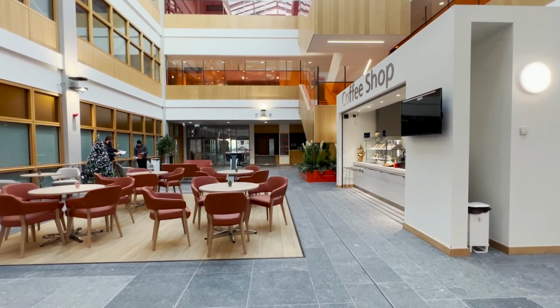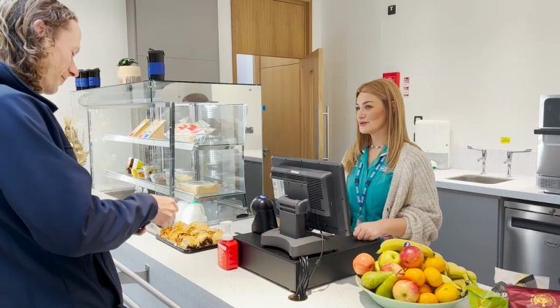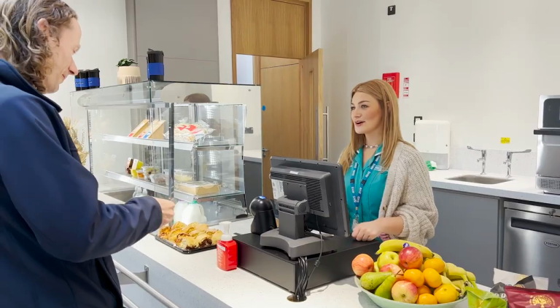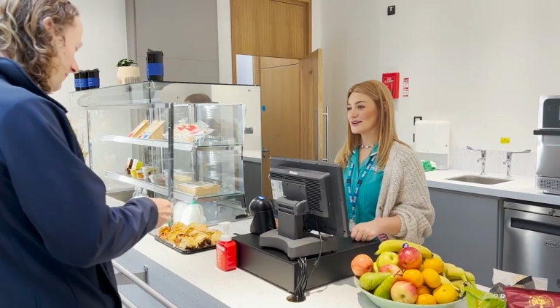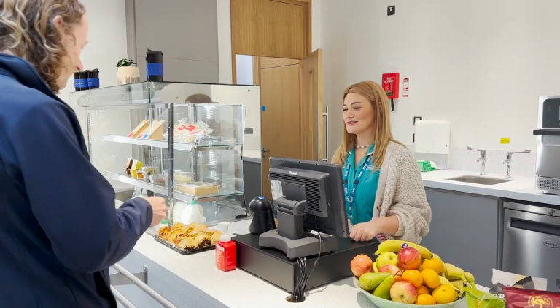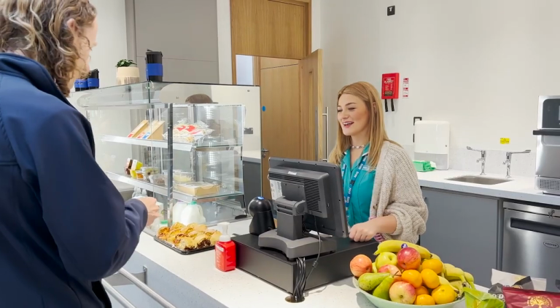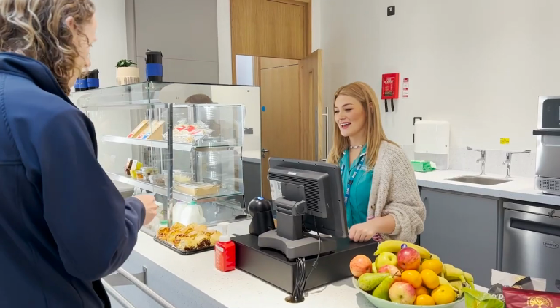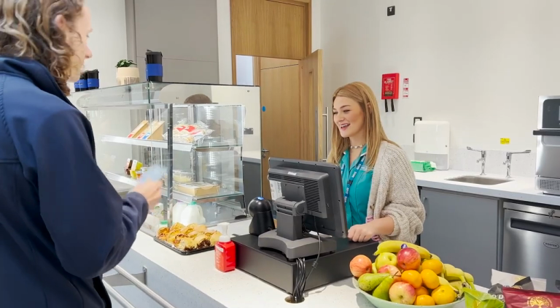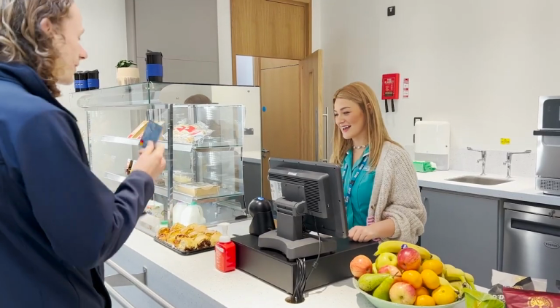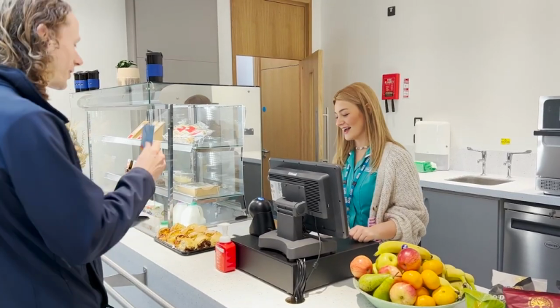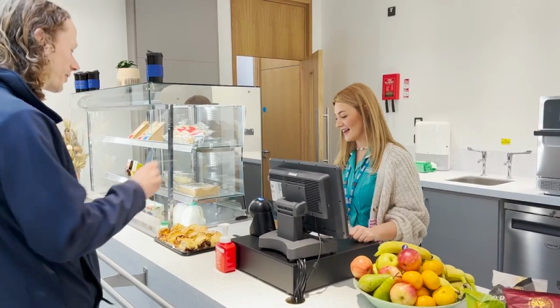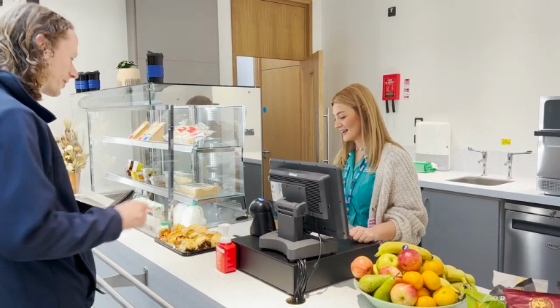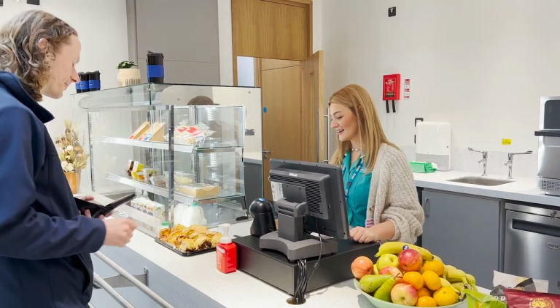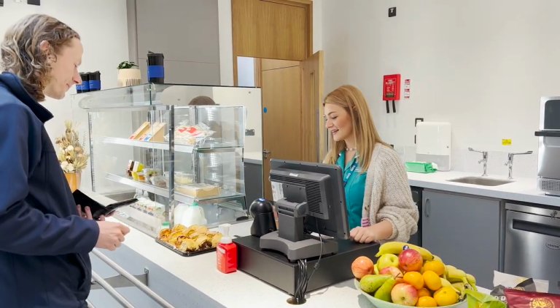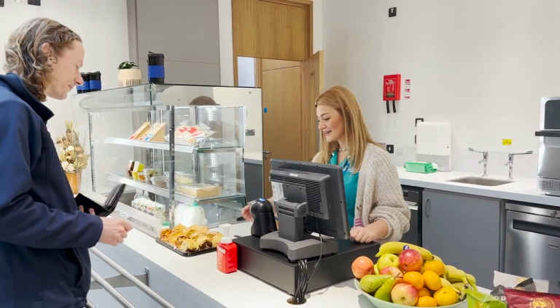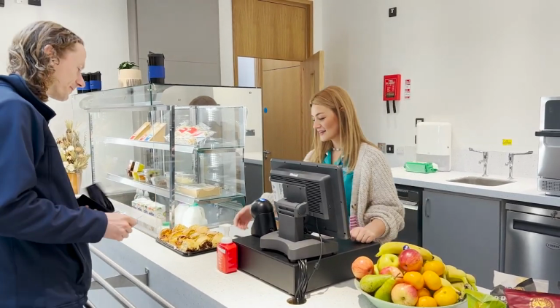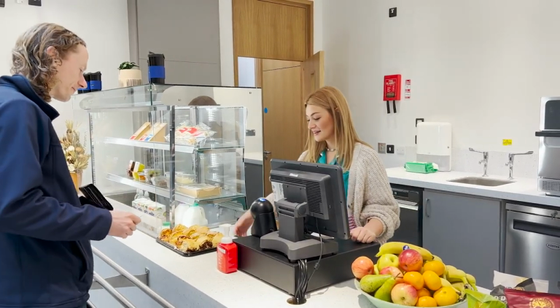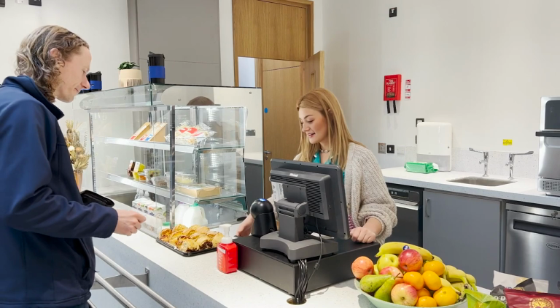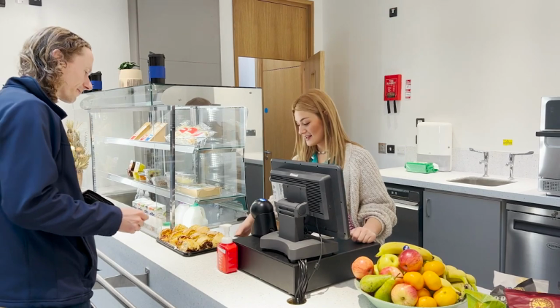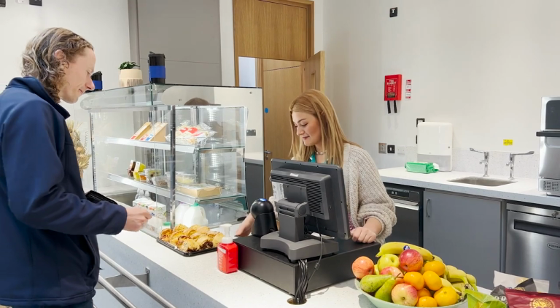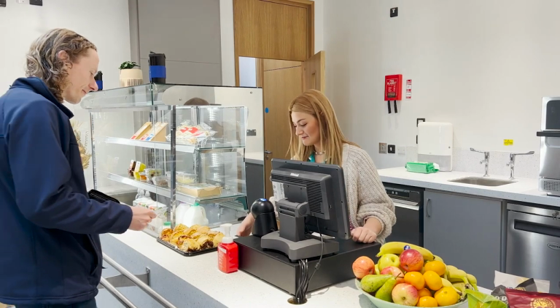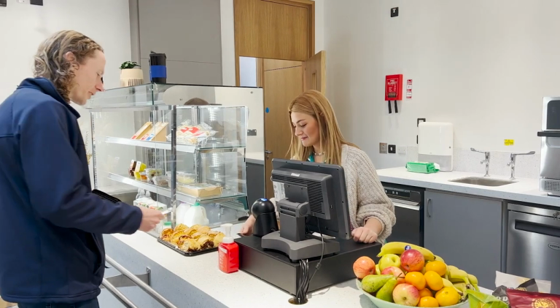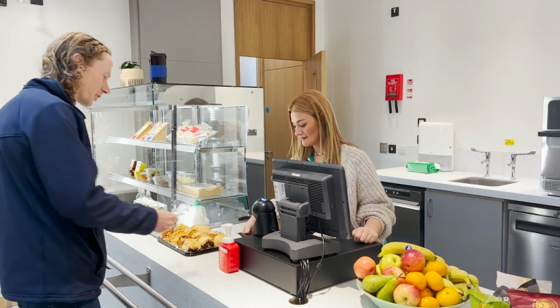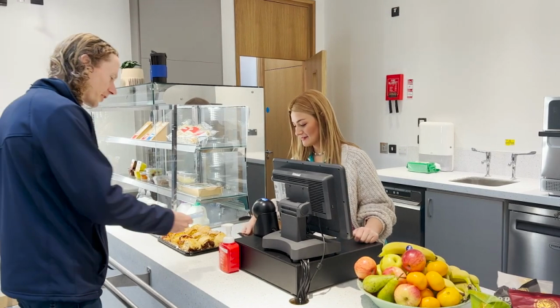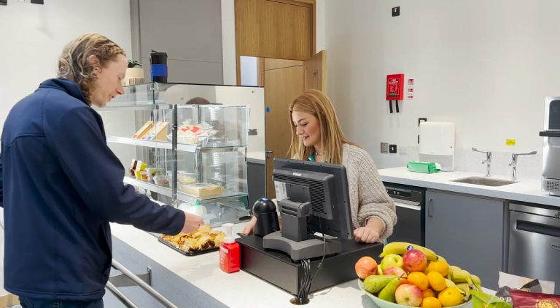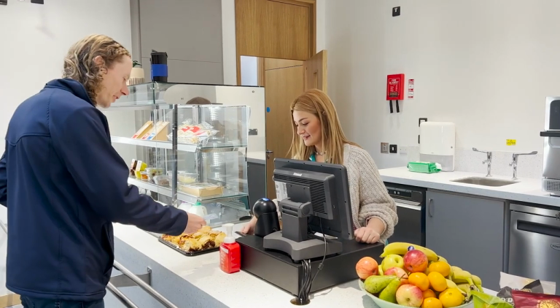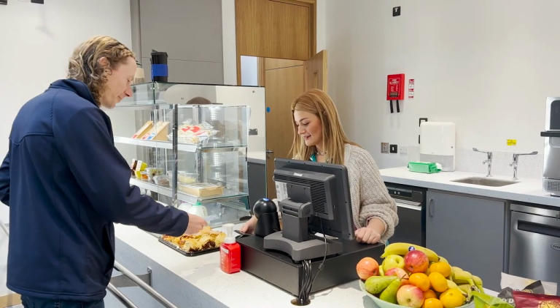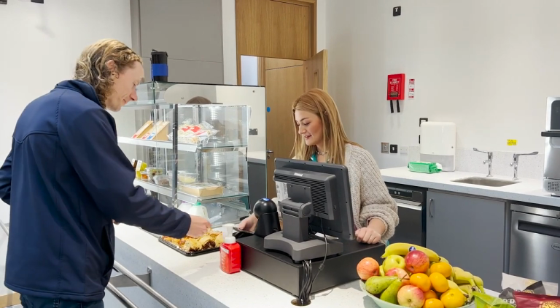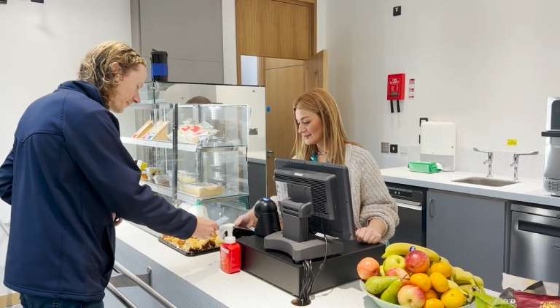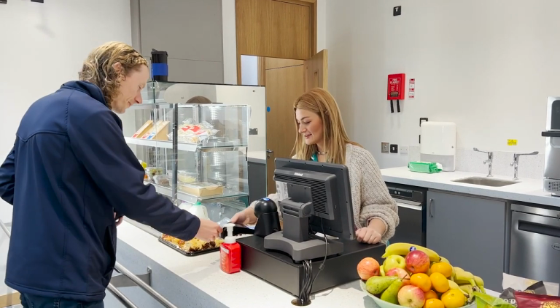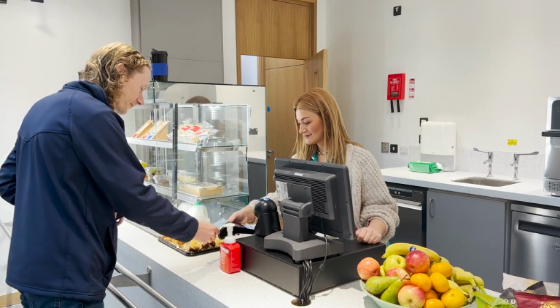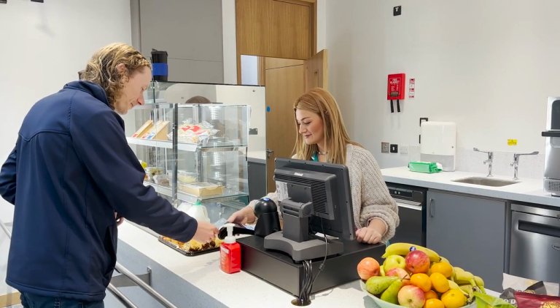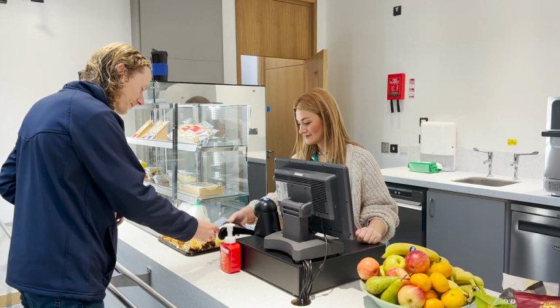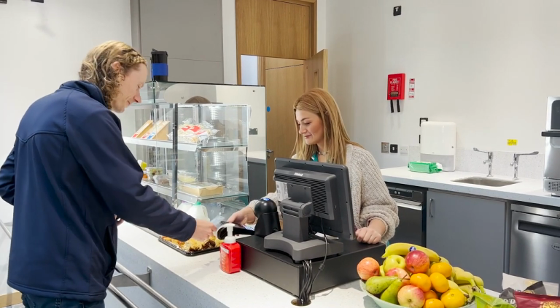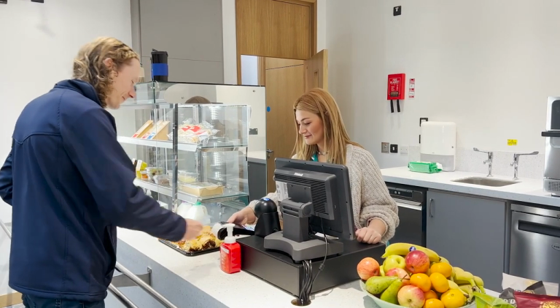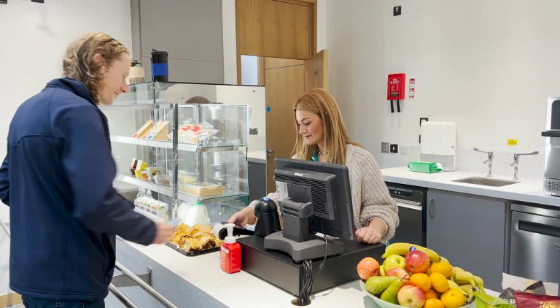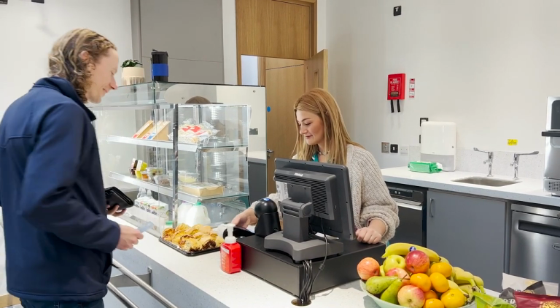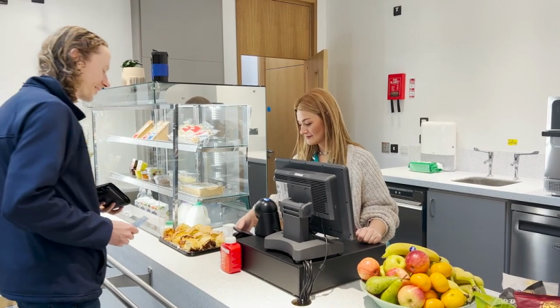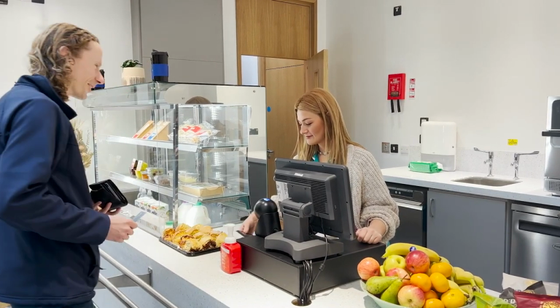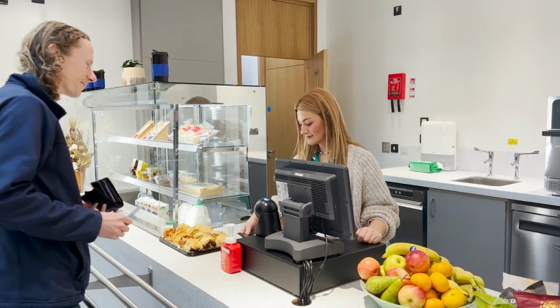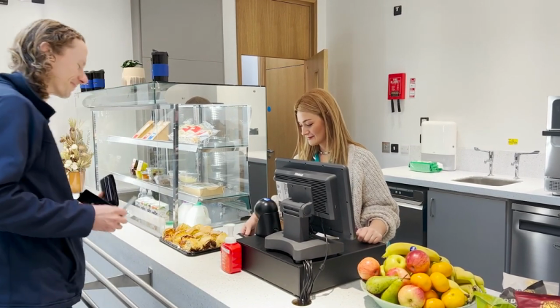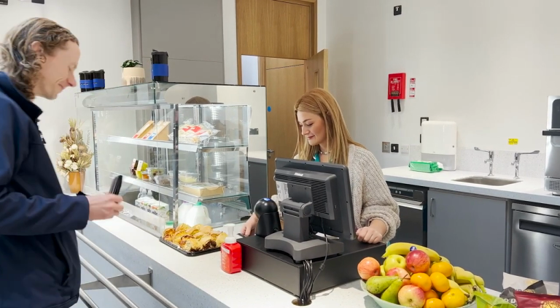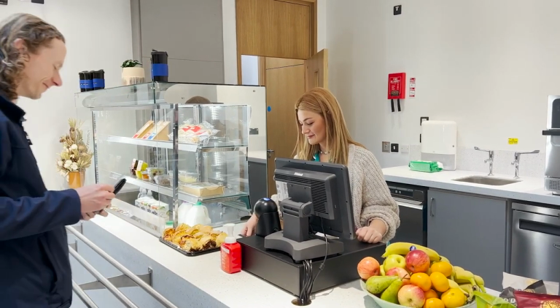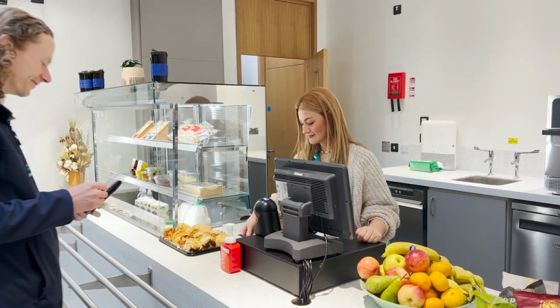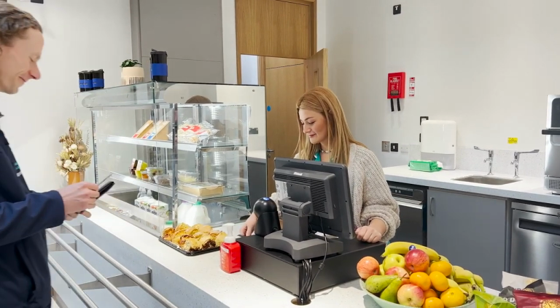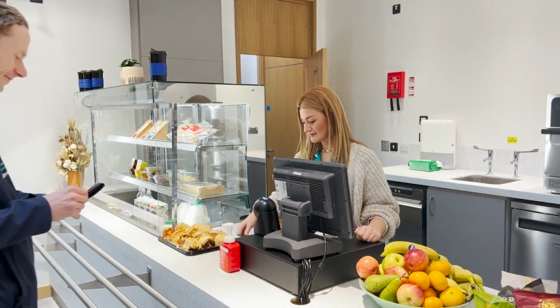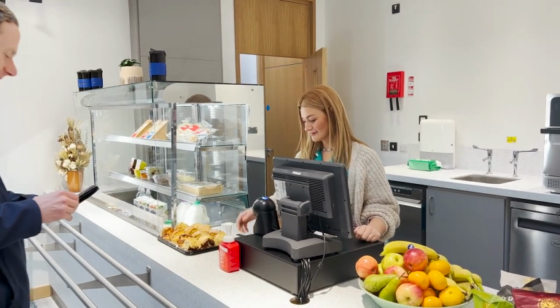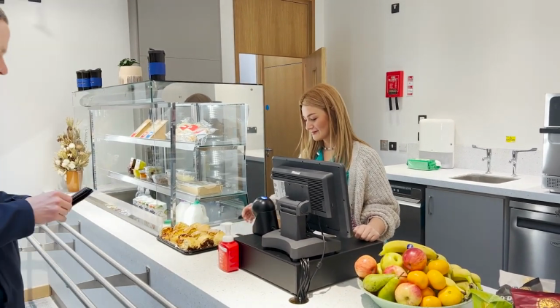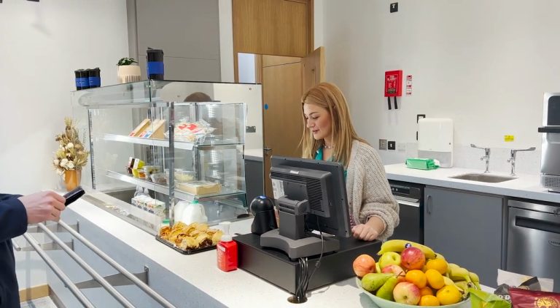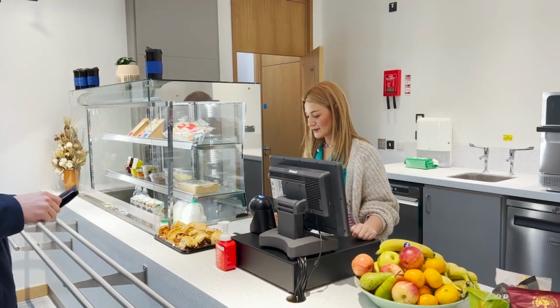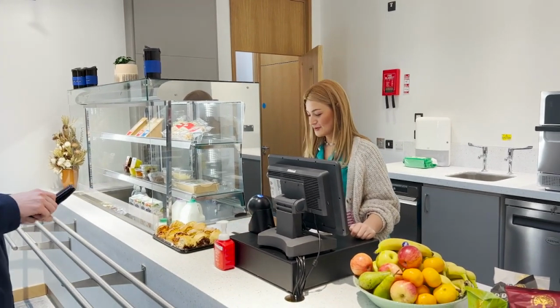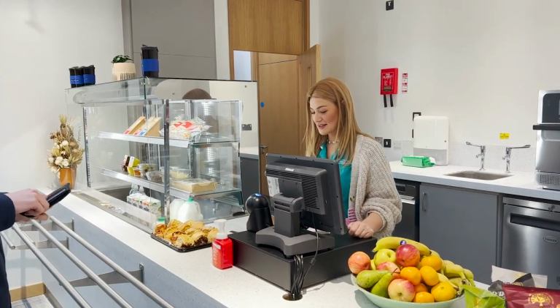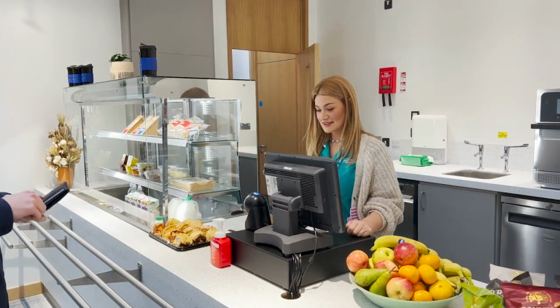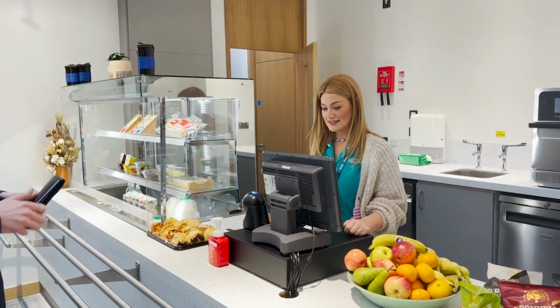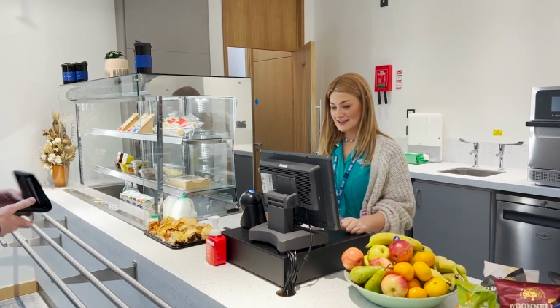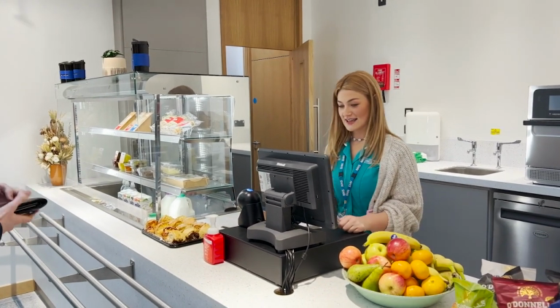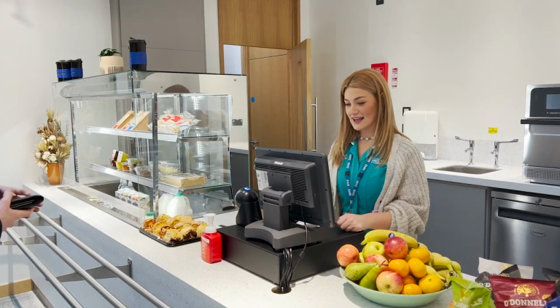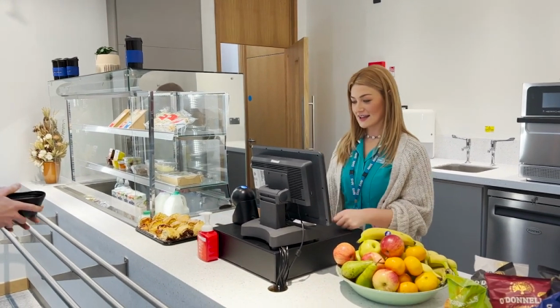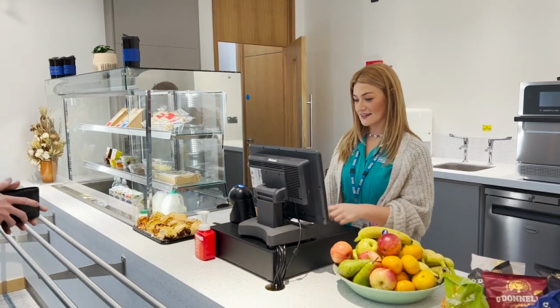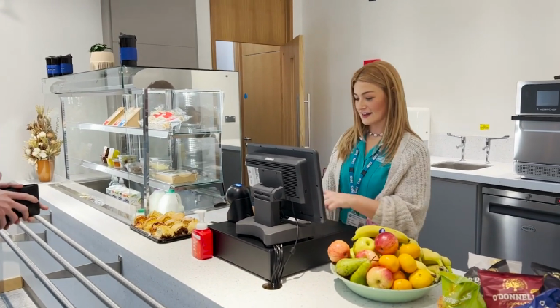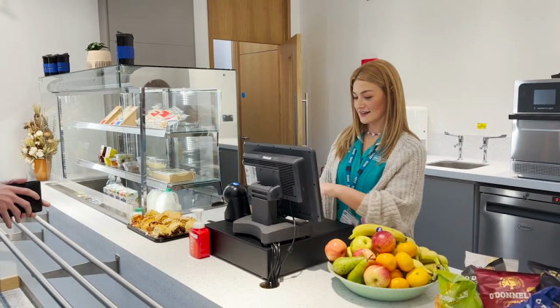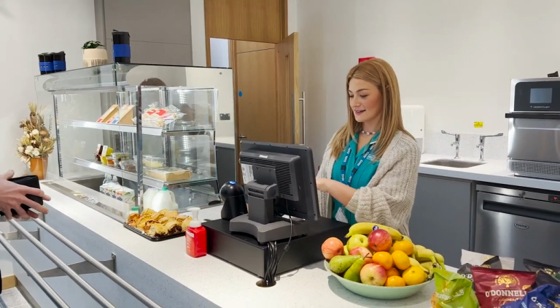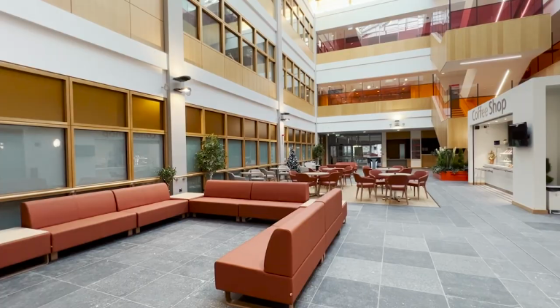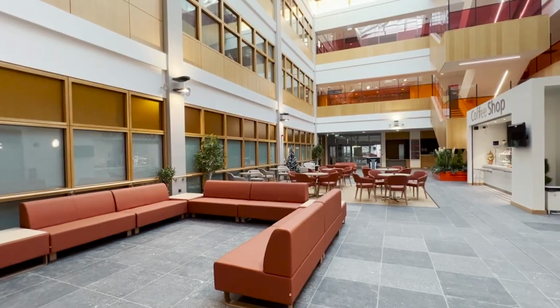The Cafe Connect Coffee Shop provides meals and snacks throughout the day, and a selection of hot and cold drinks are also available.